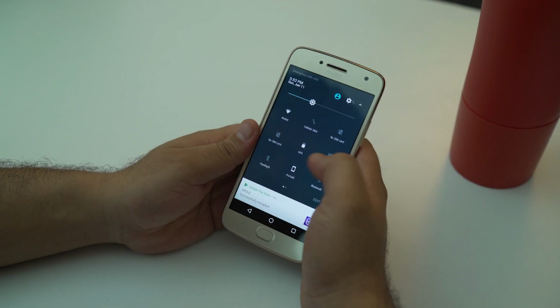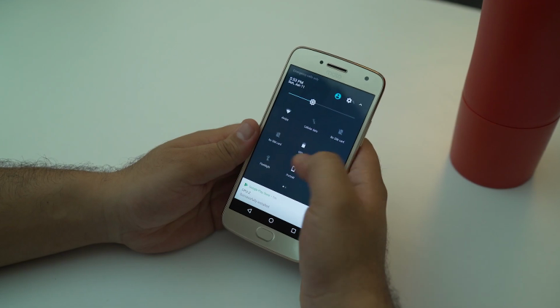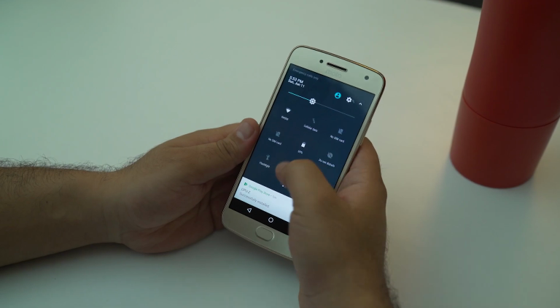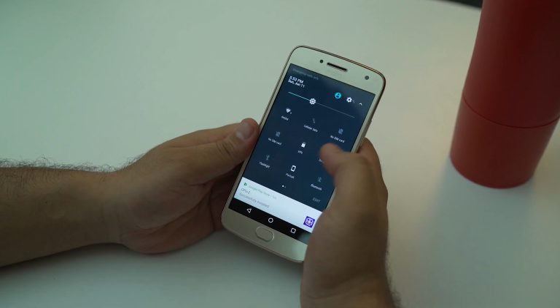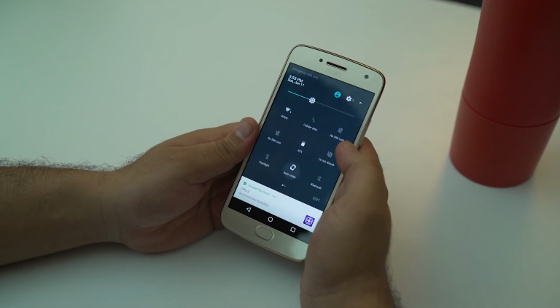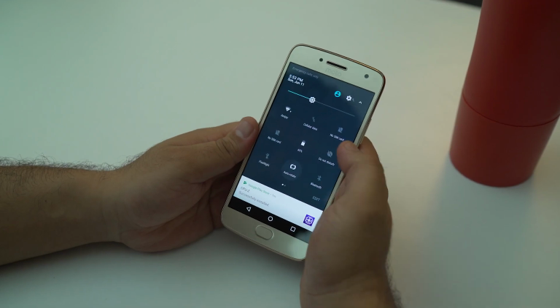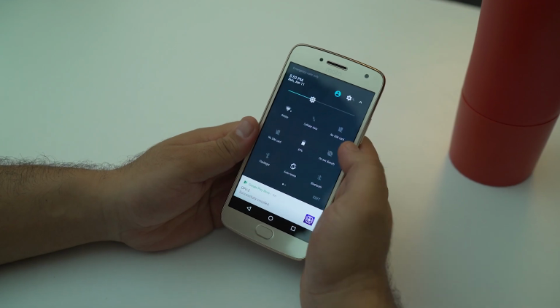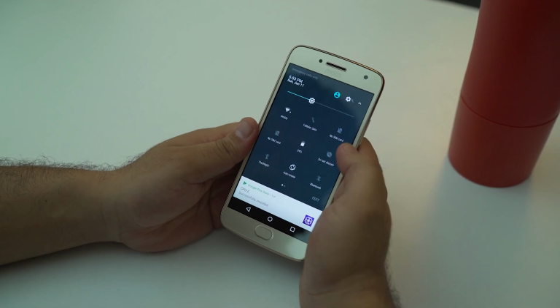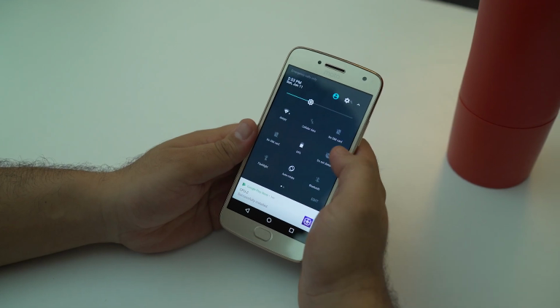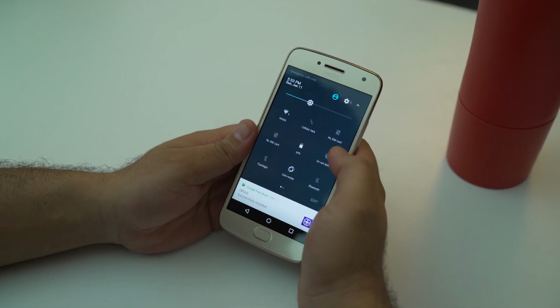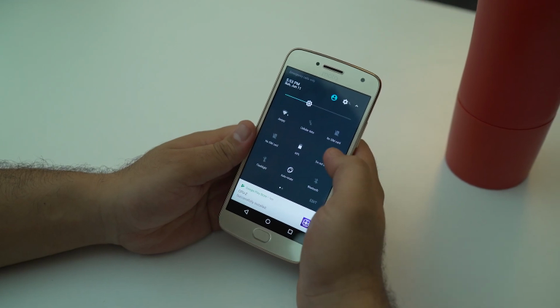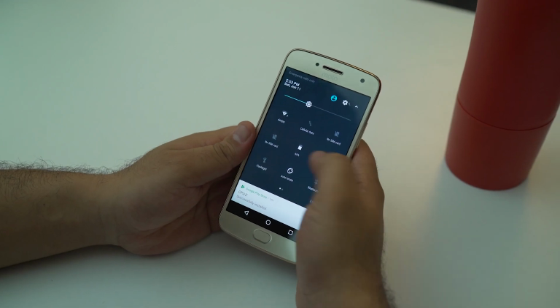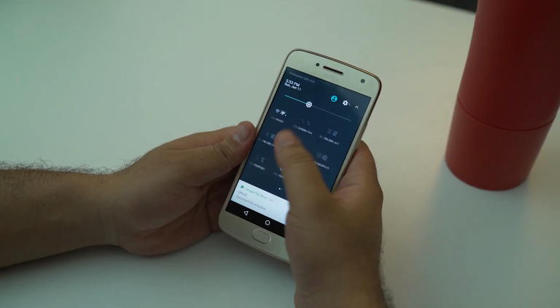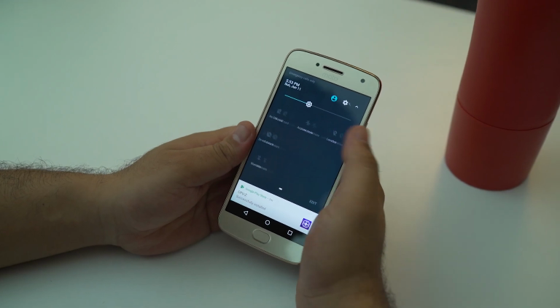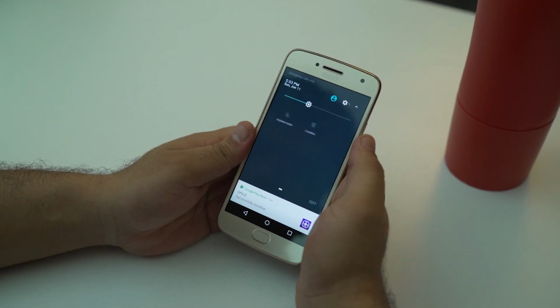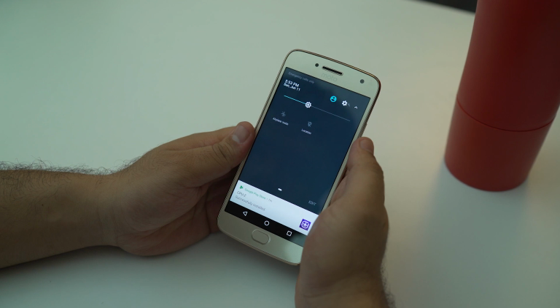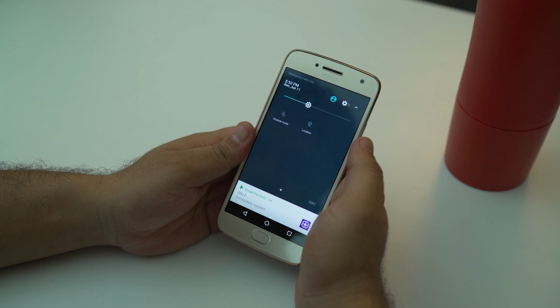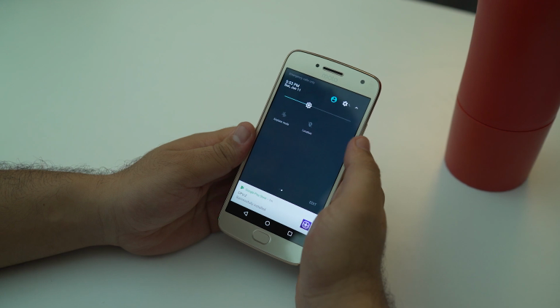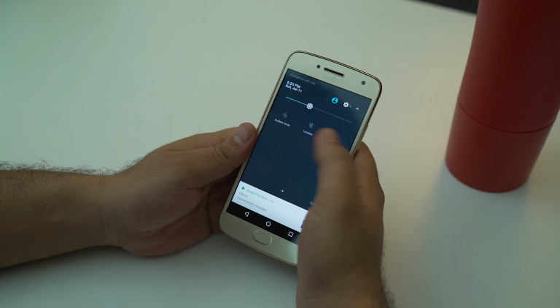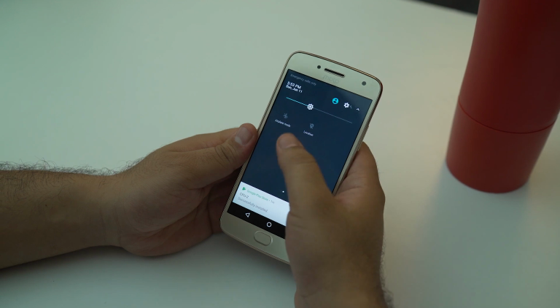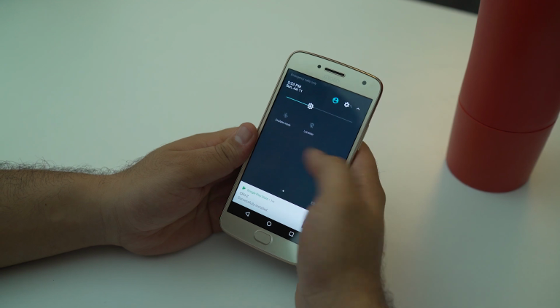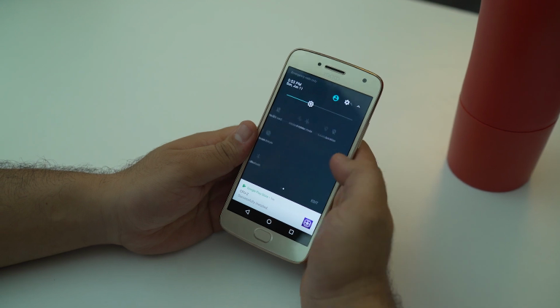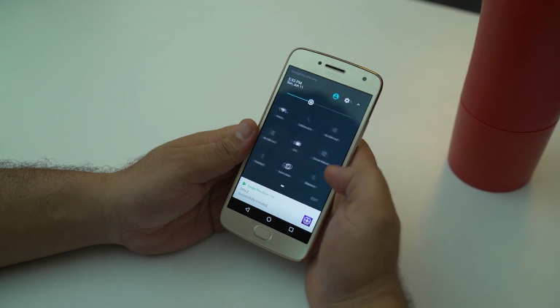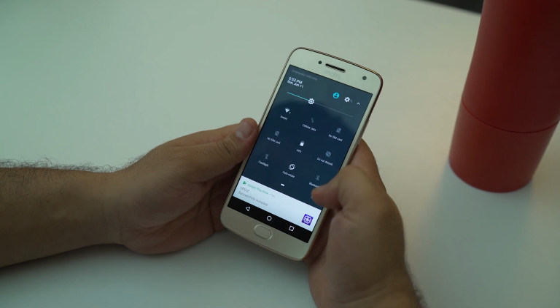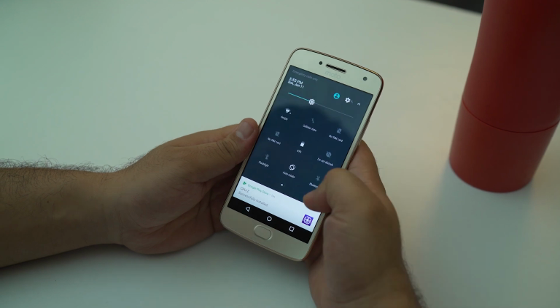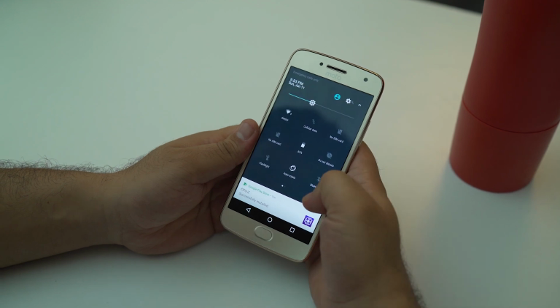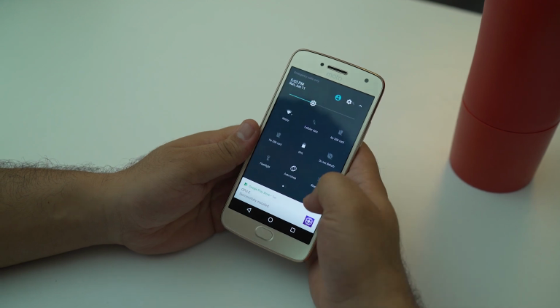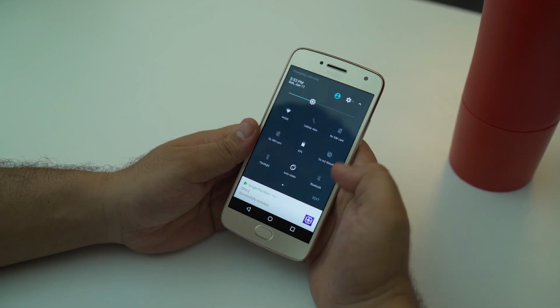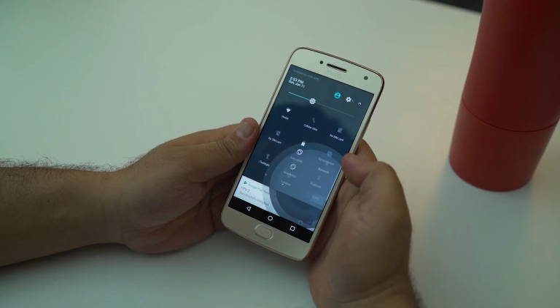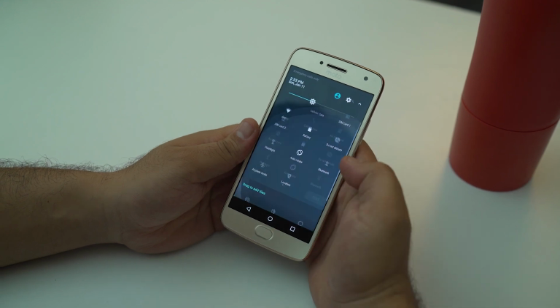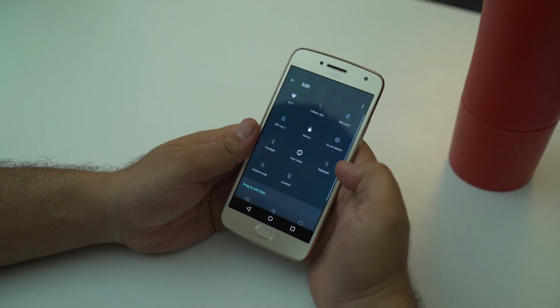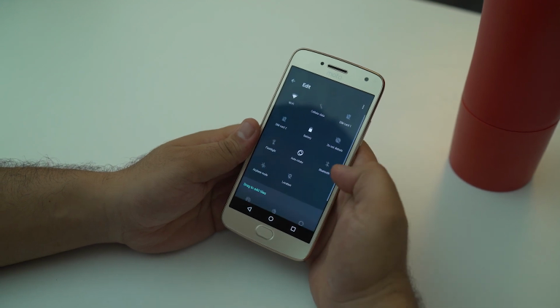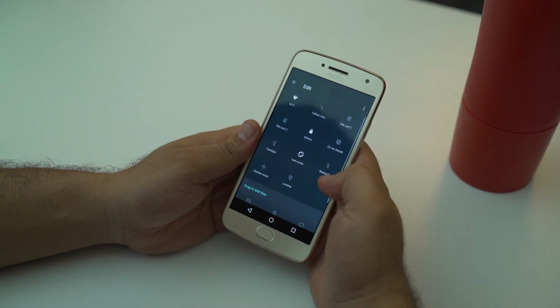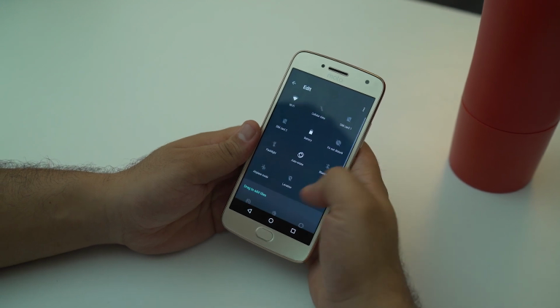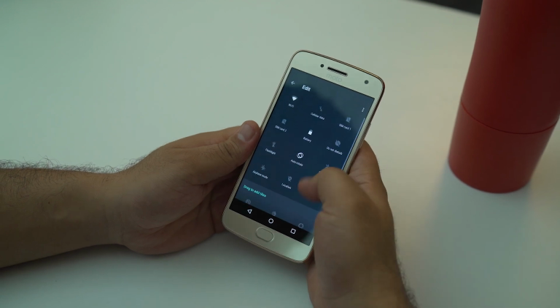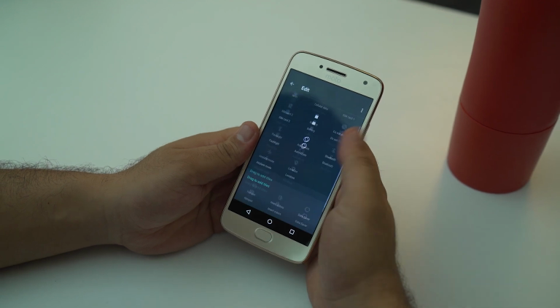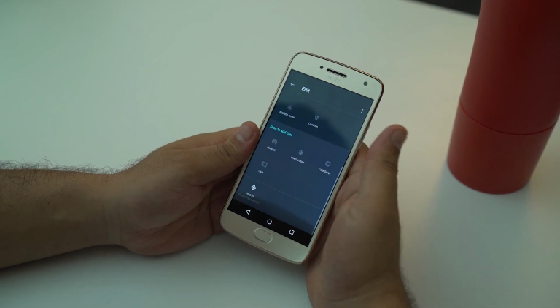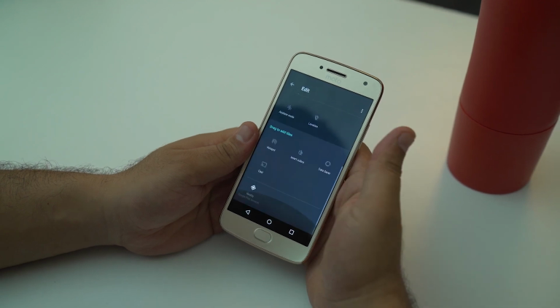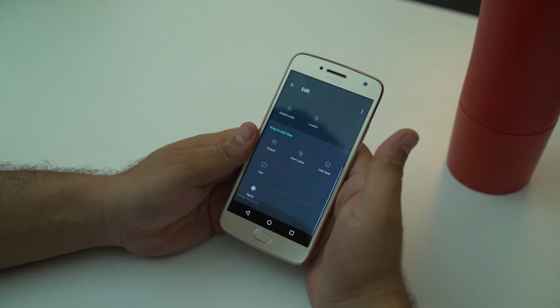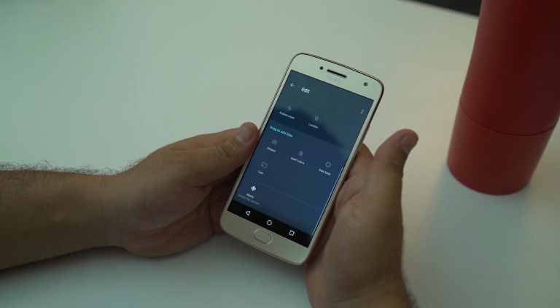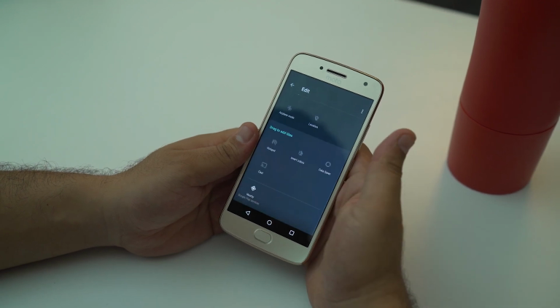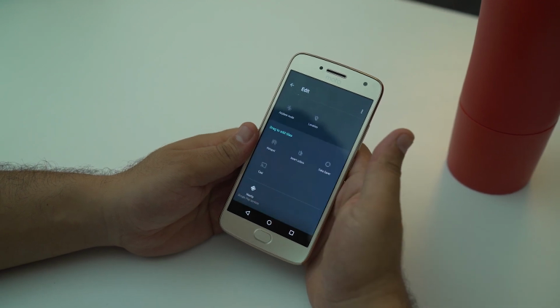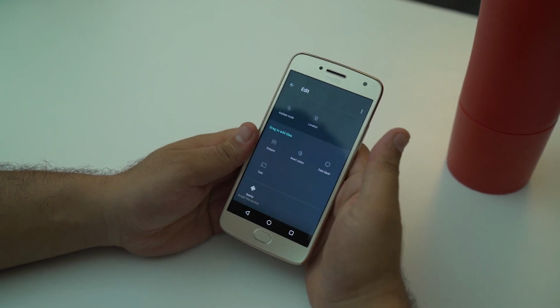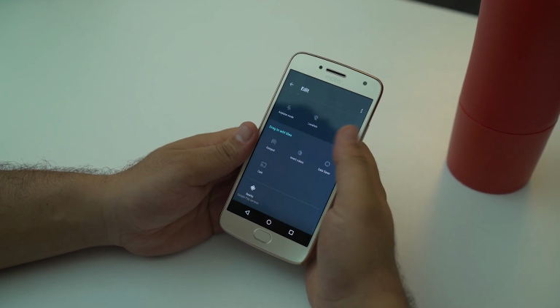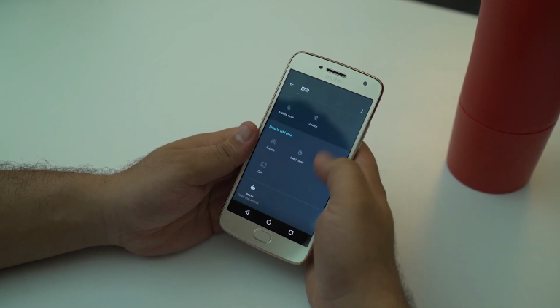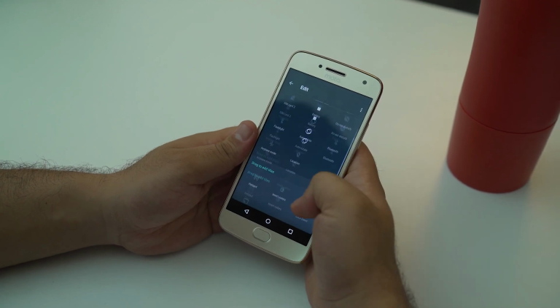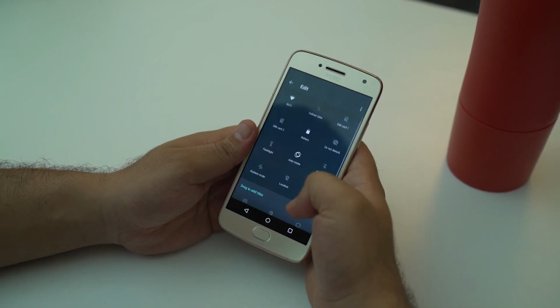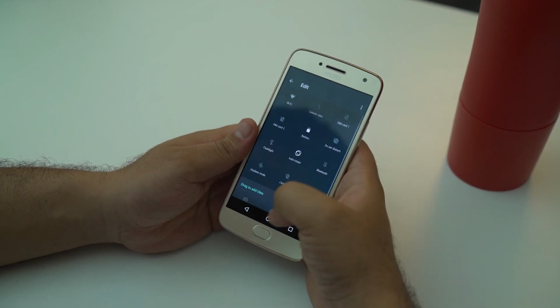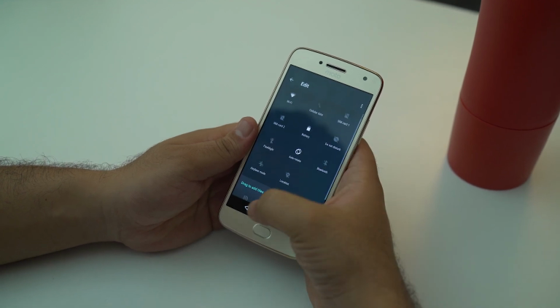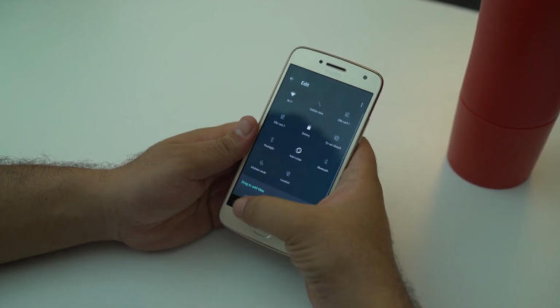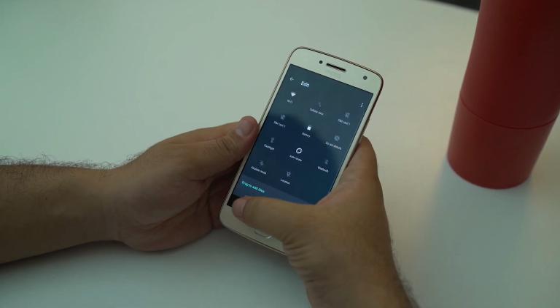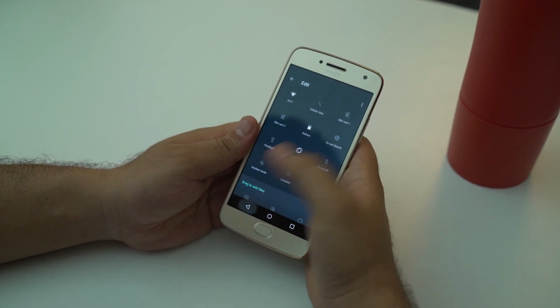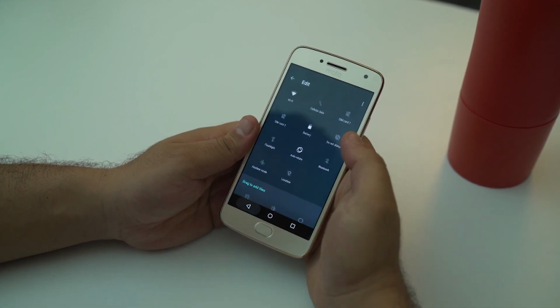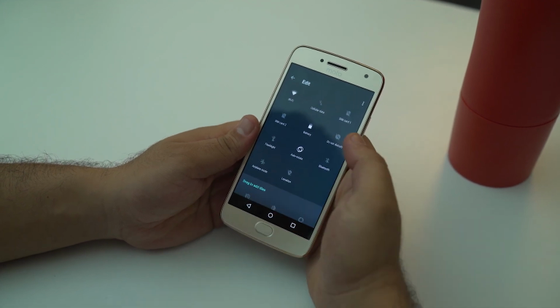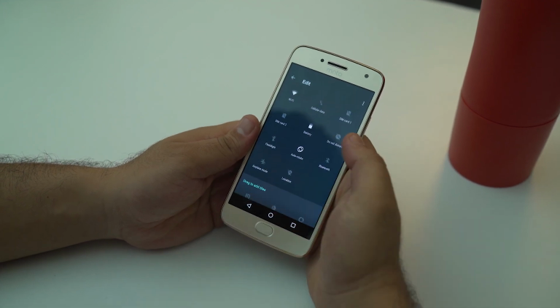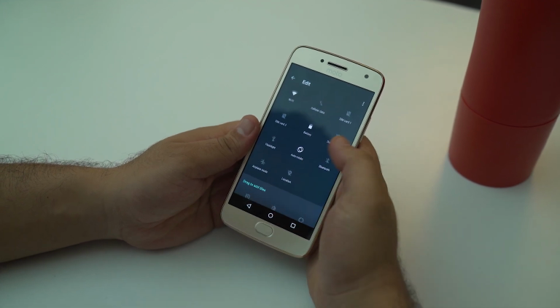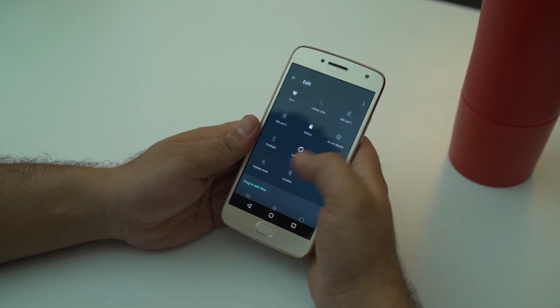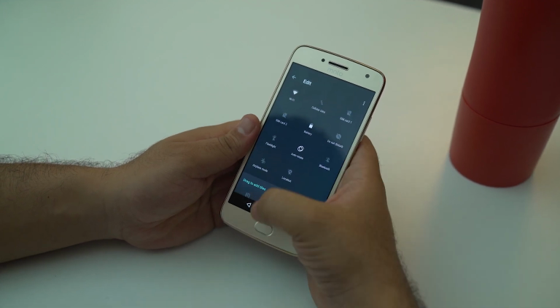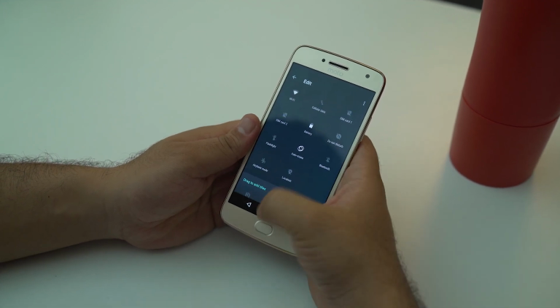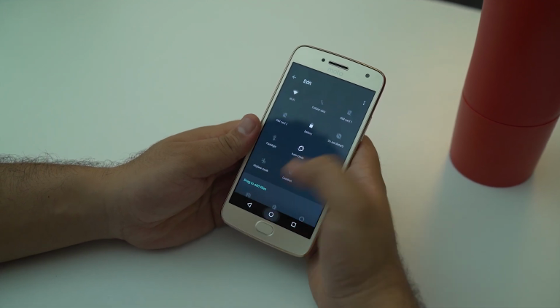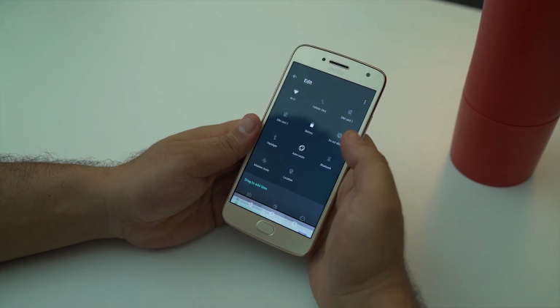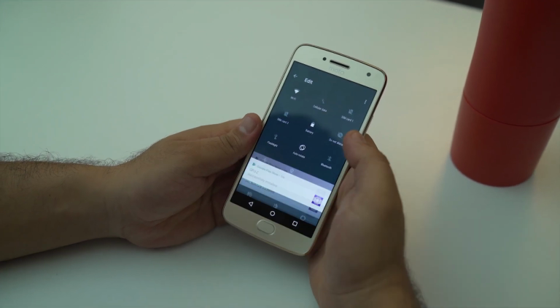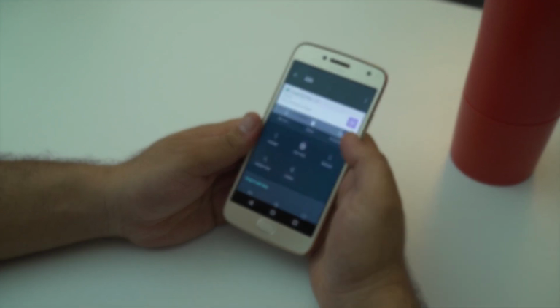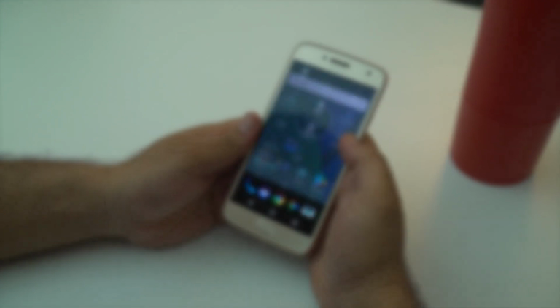The biggest setback here is you don't get NFC in US variants. However, in the international ones, you do get it.